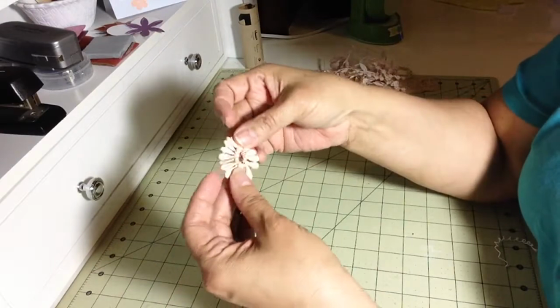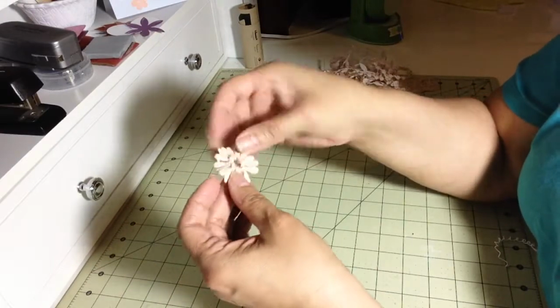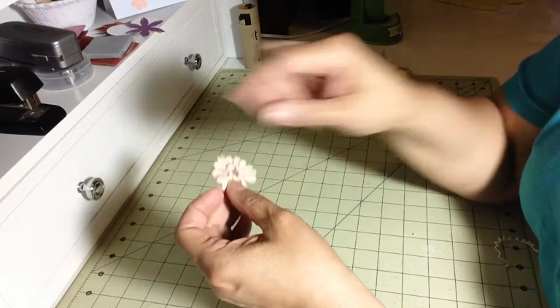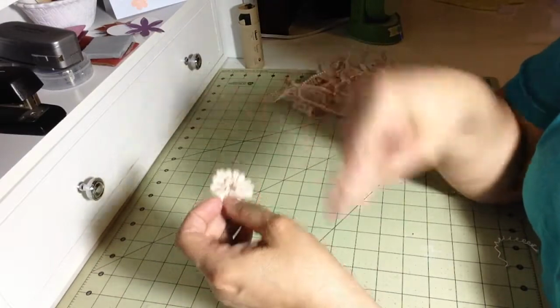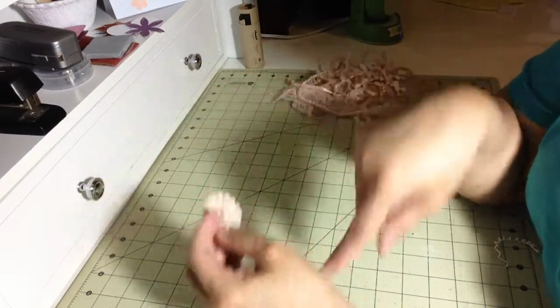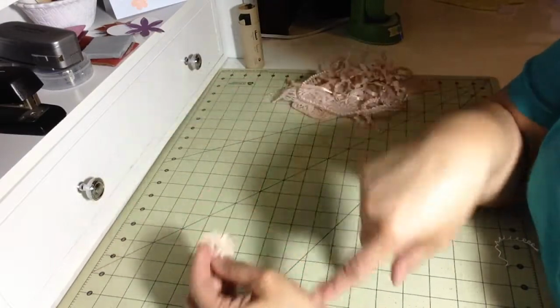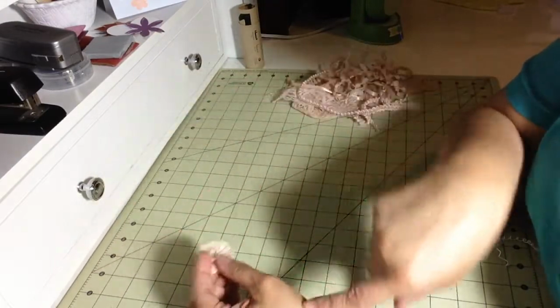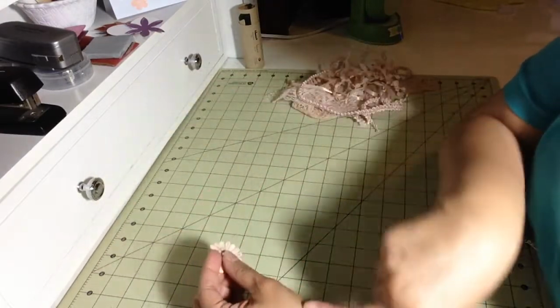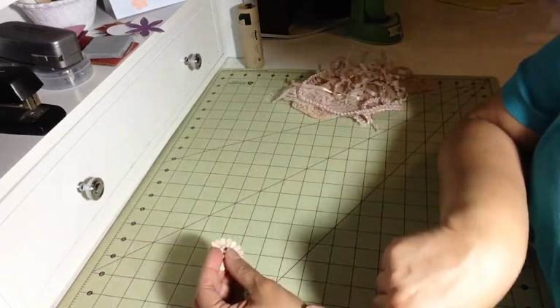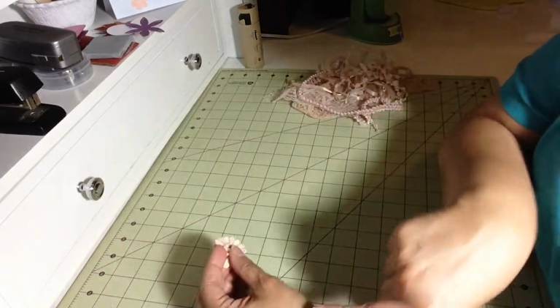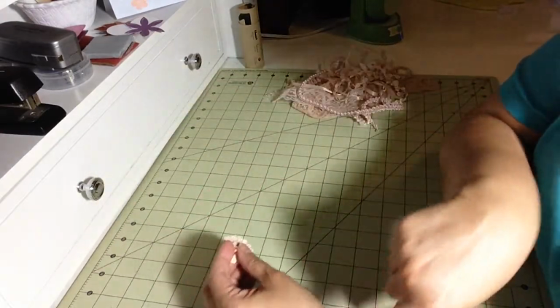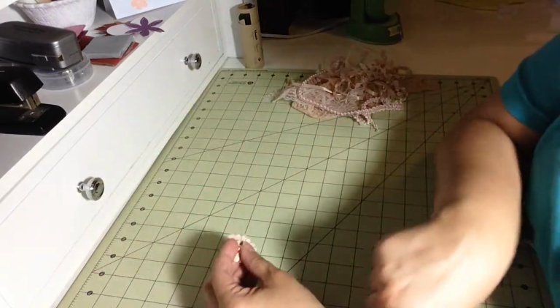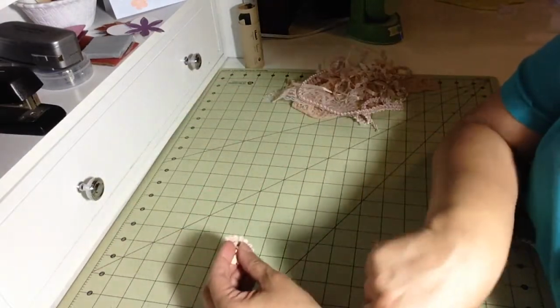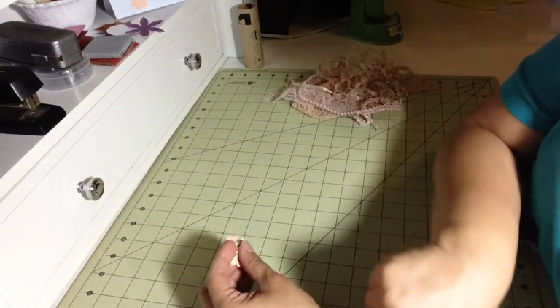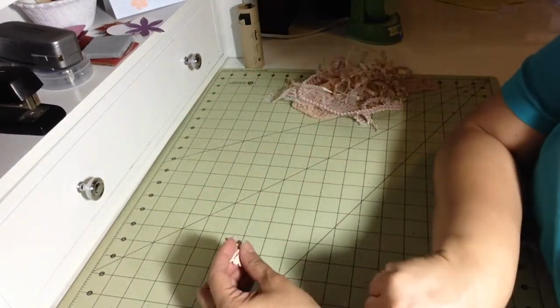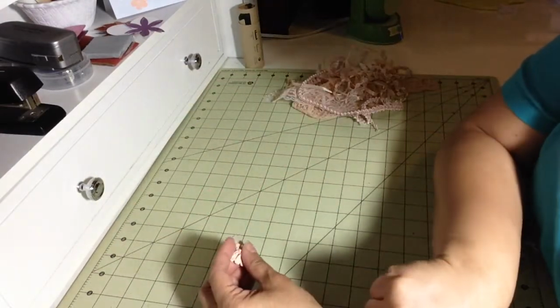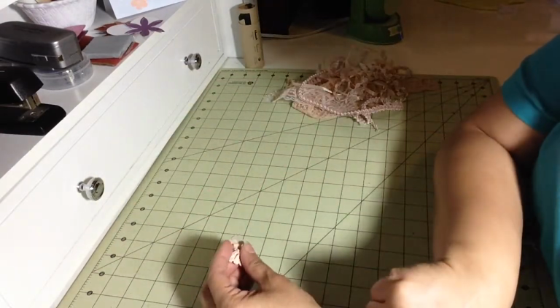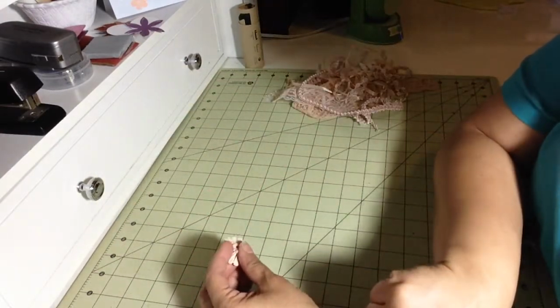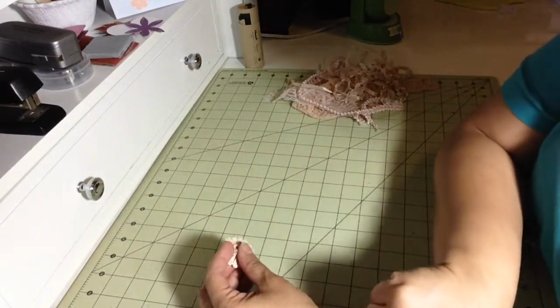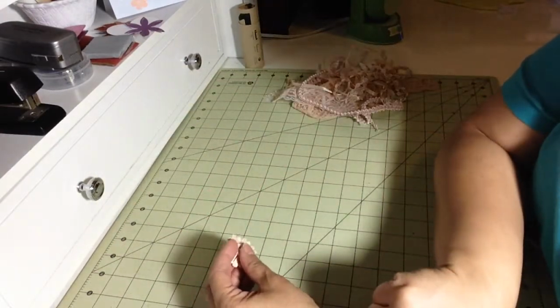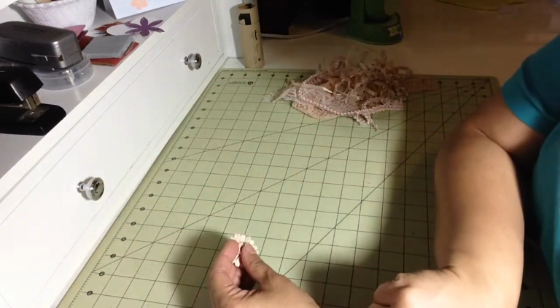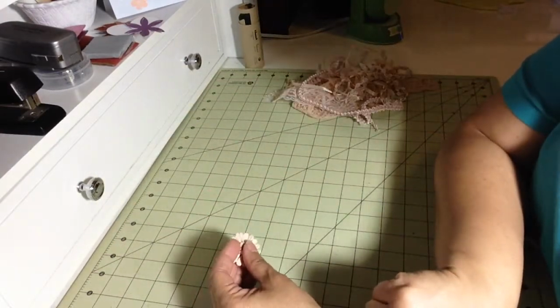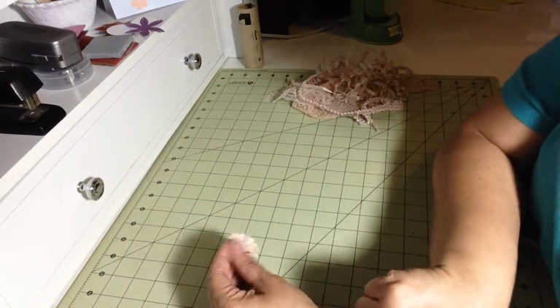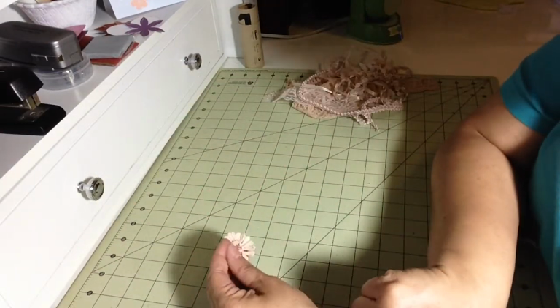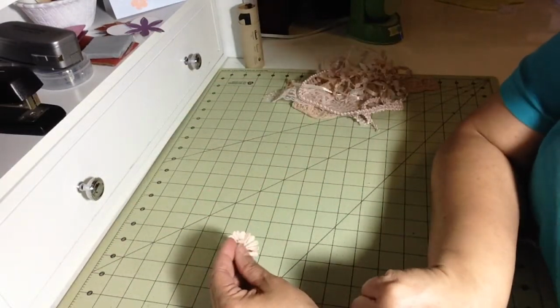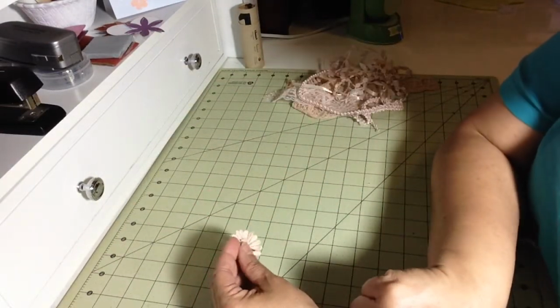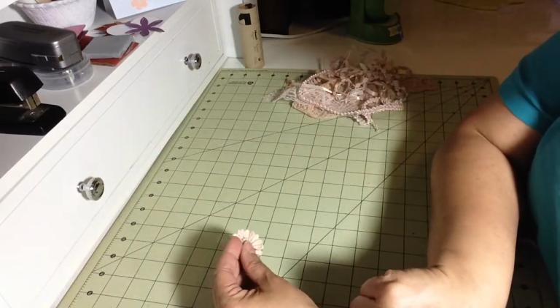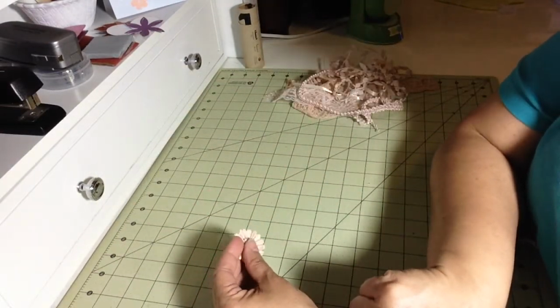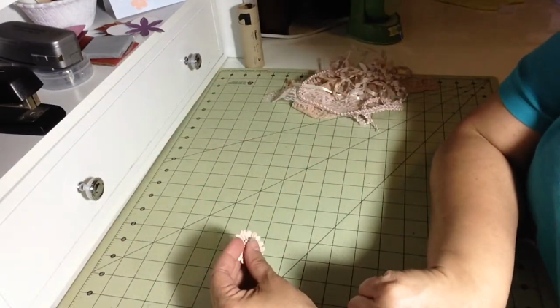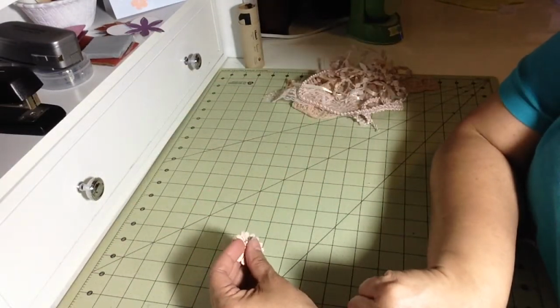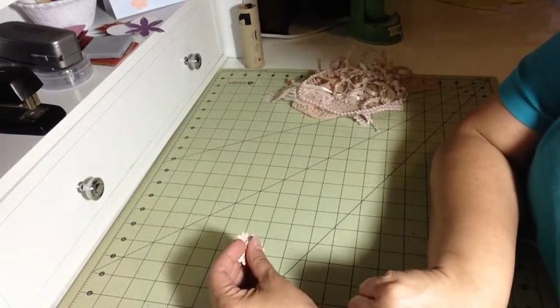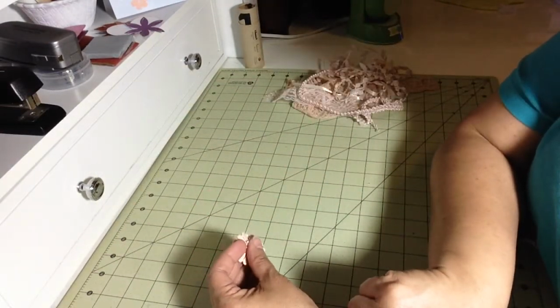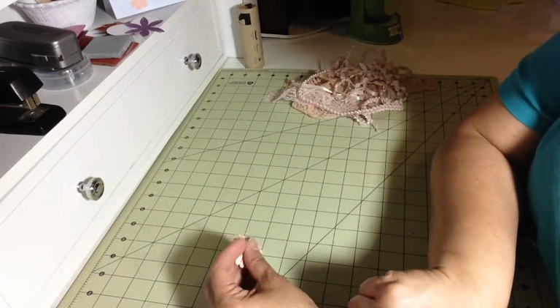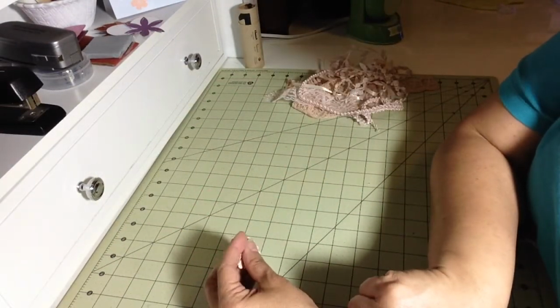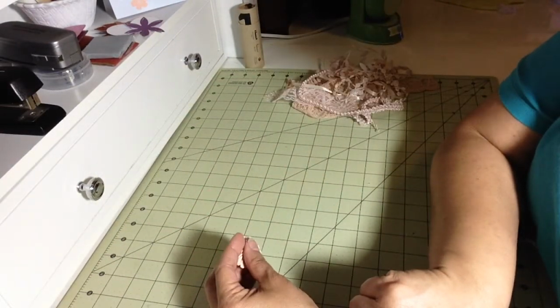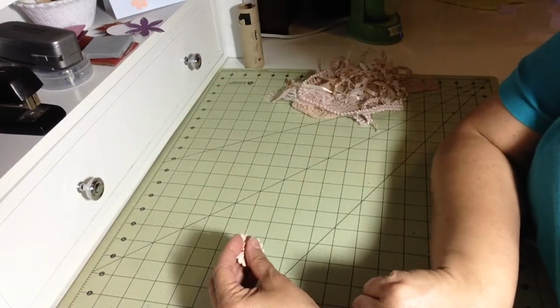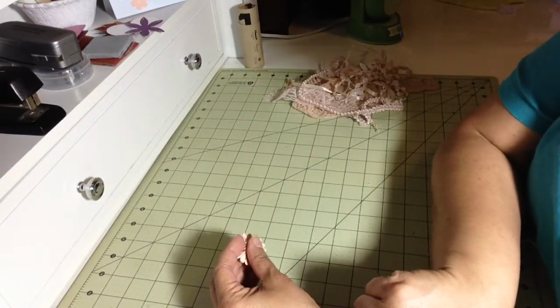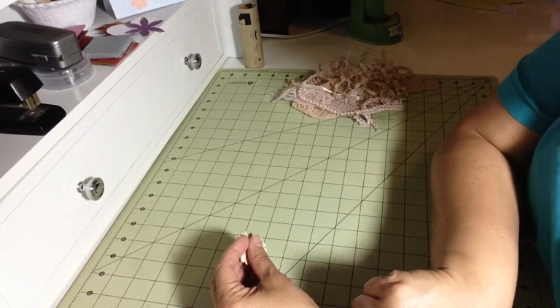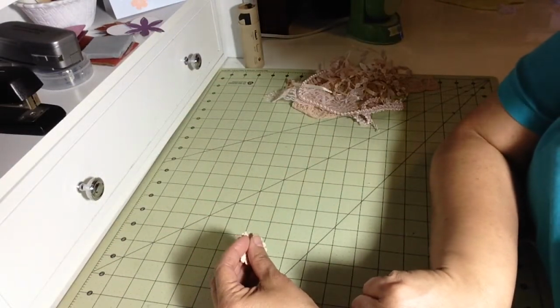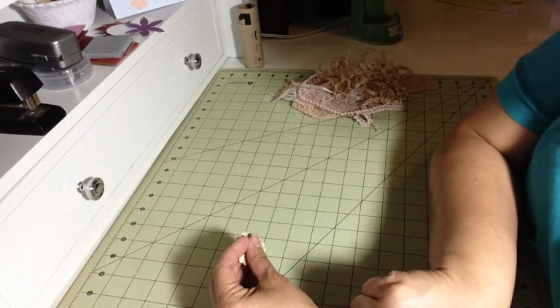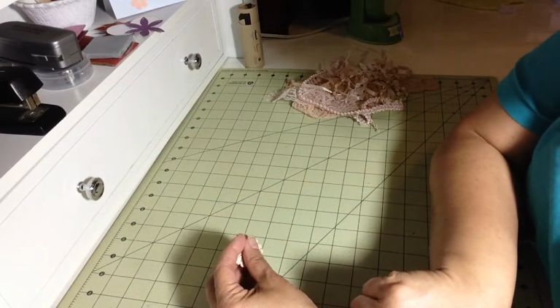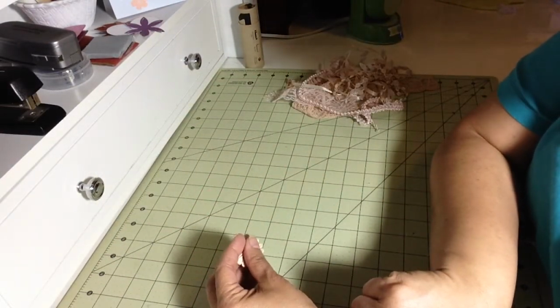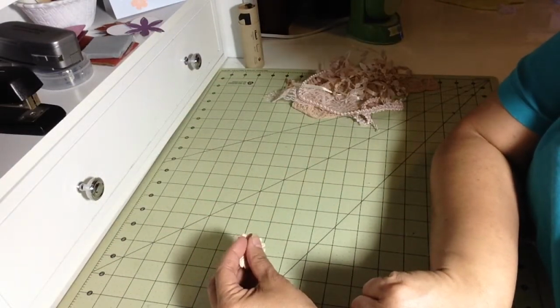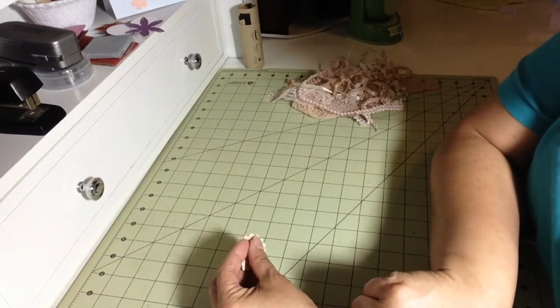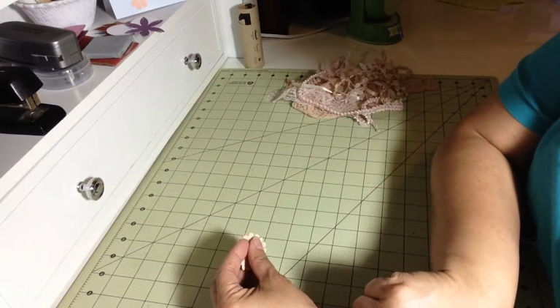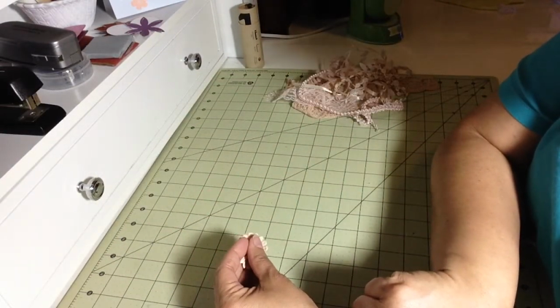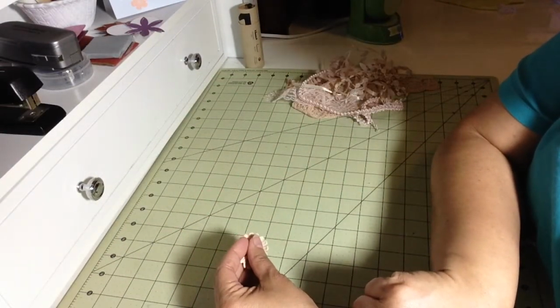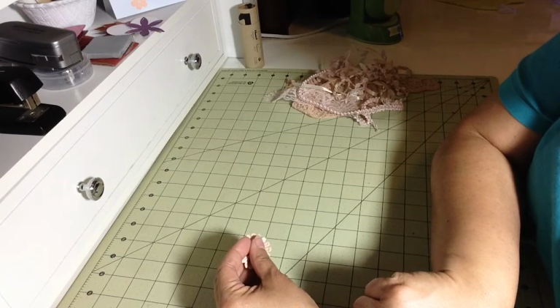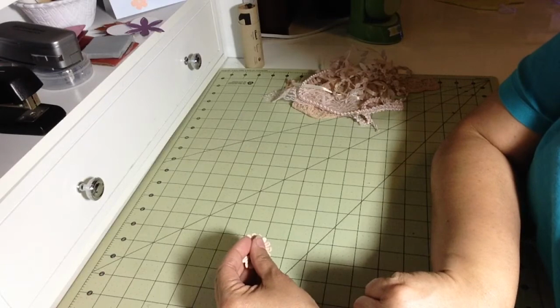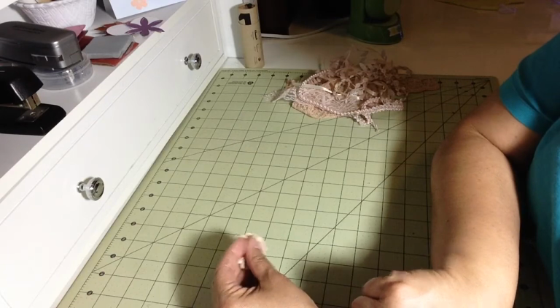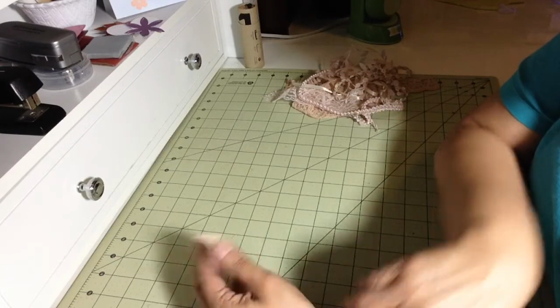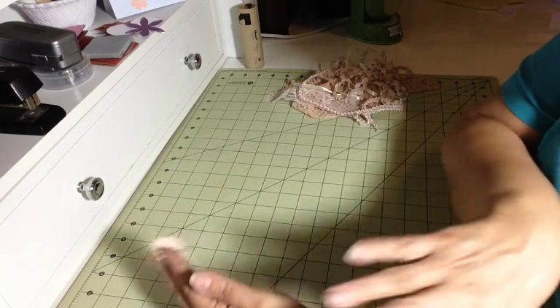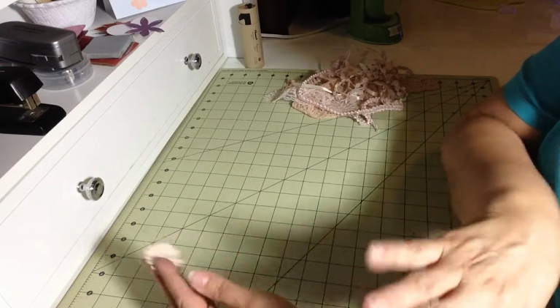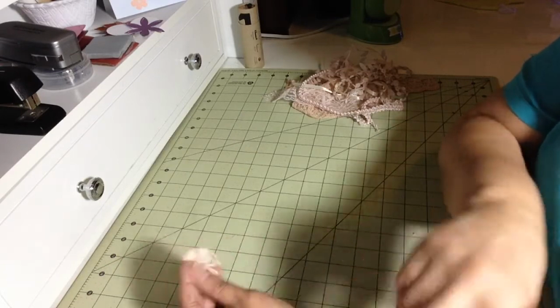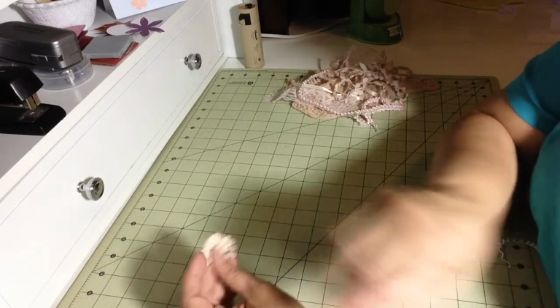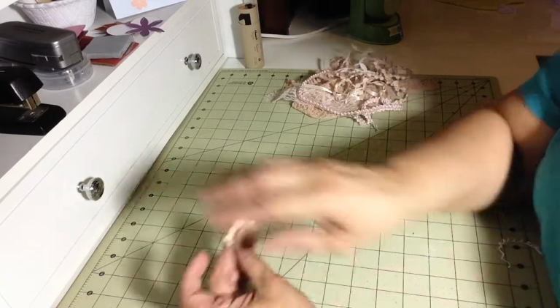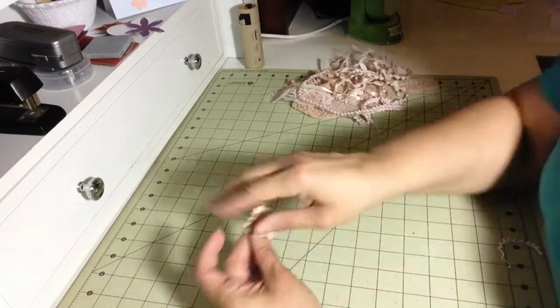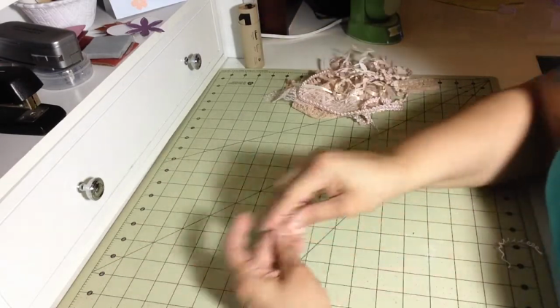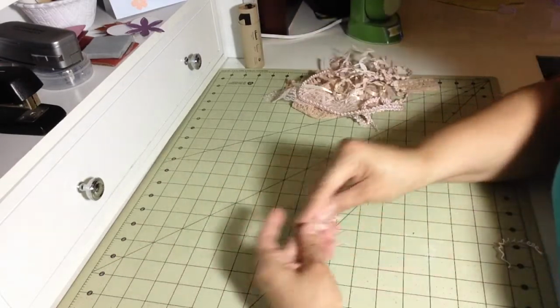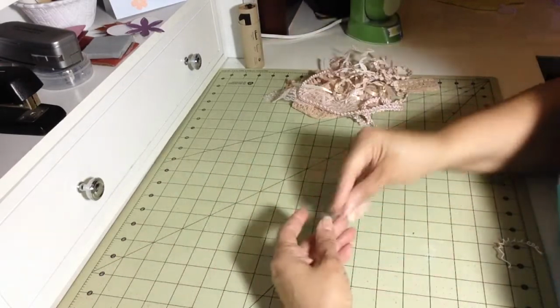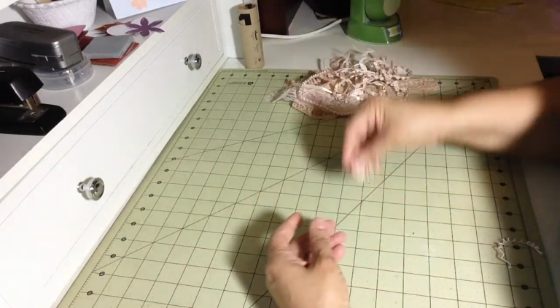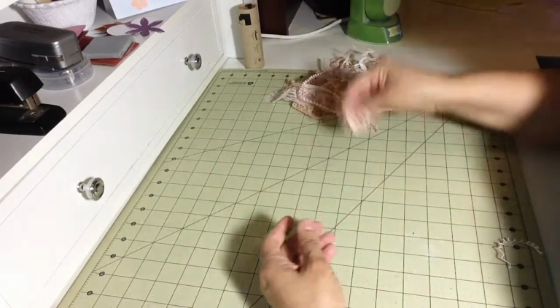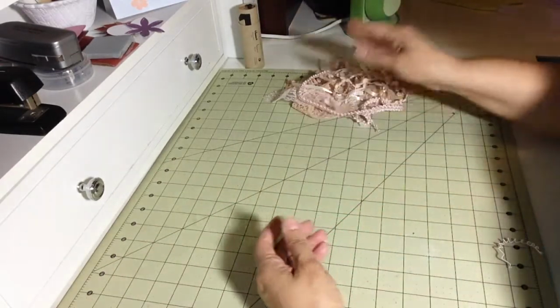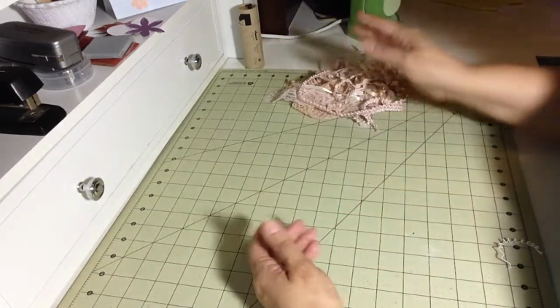Right now I have cheesecloth in there, and I have paper doilies in there to see how that turns out.